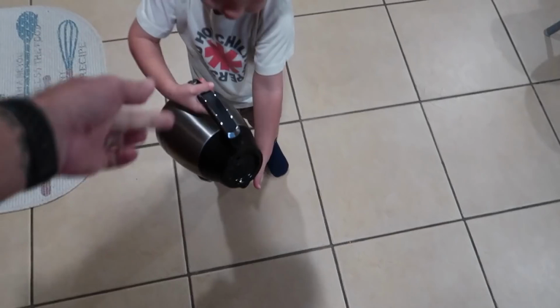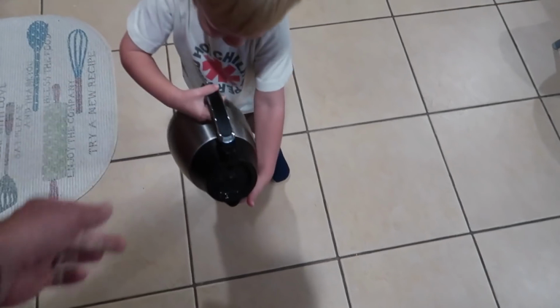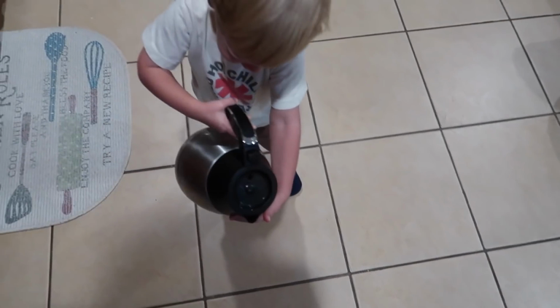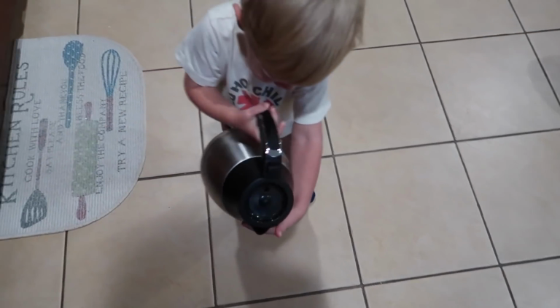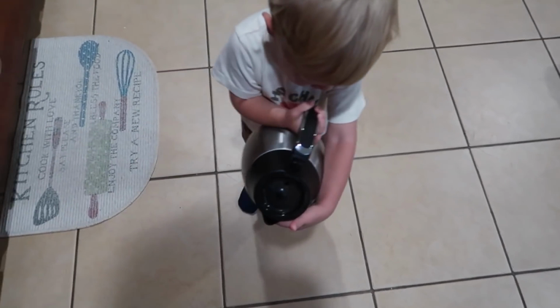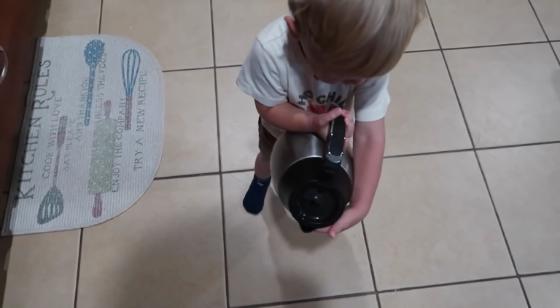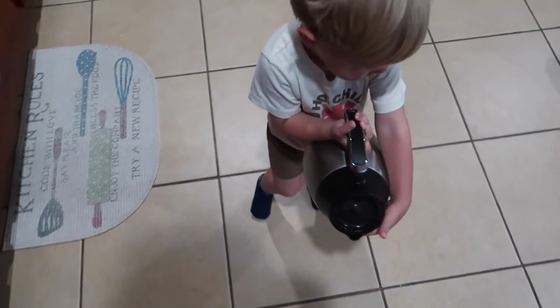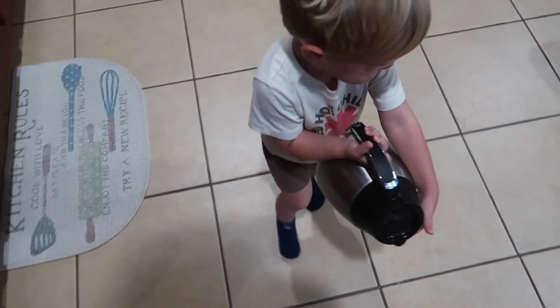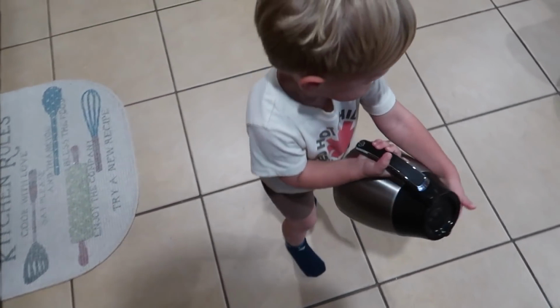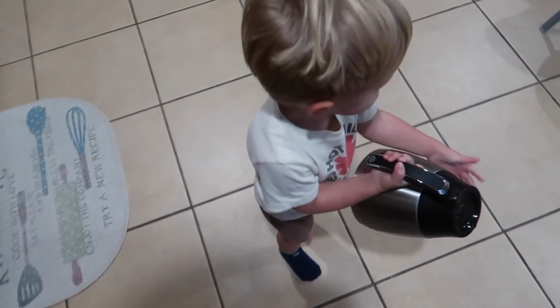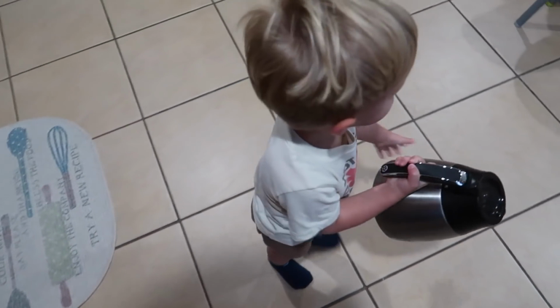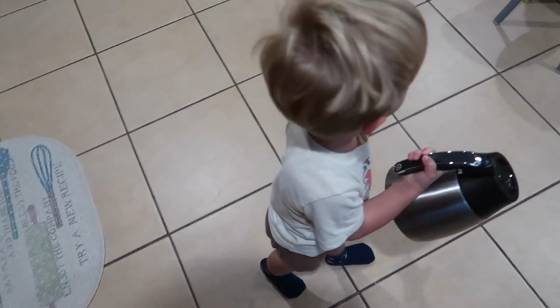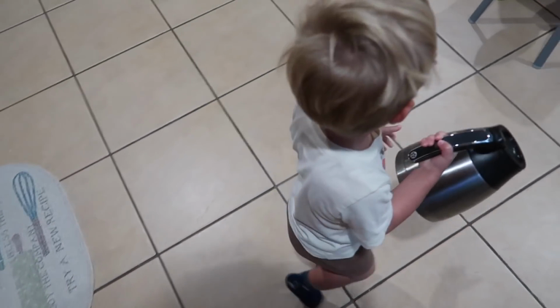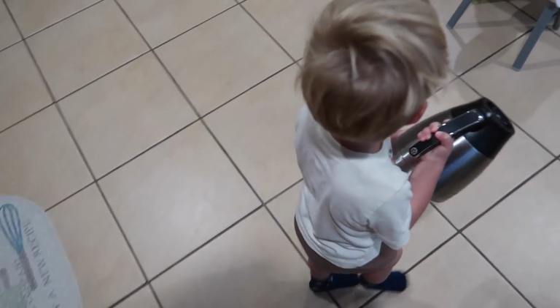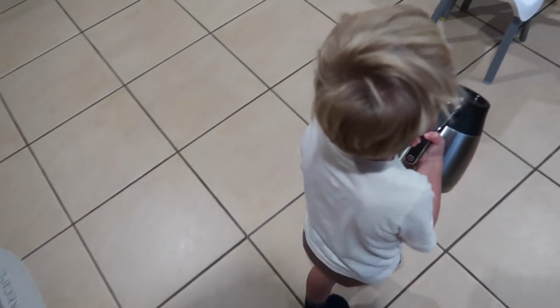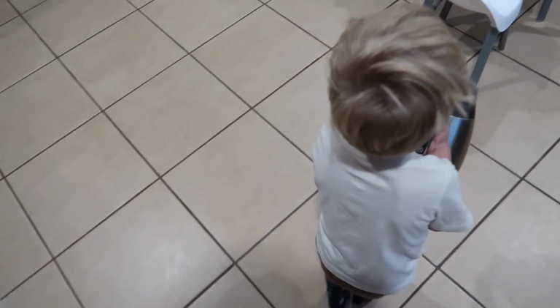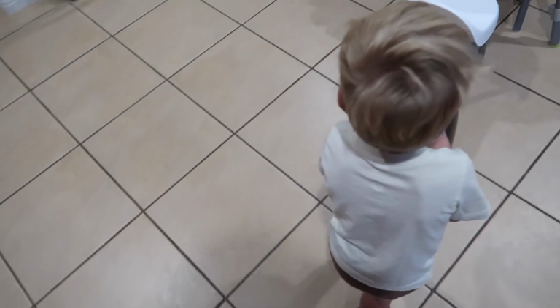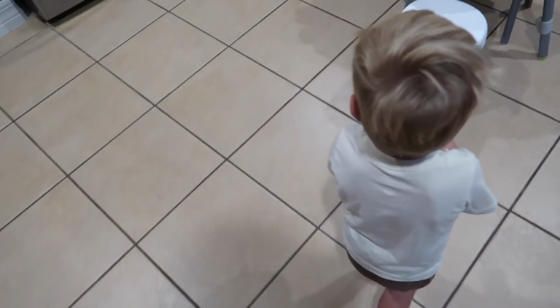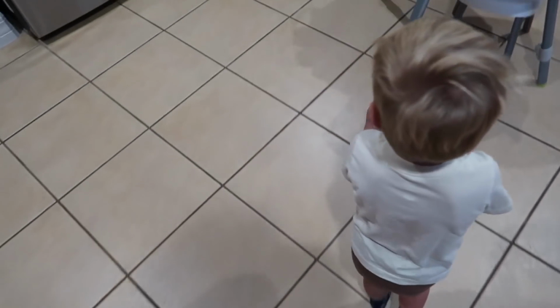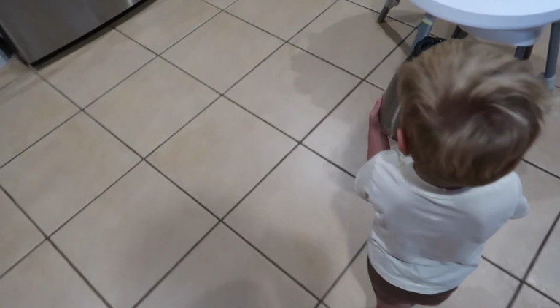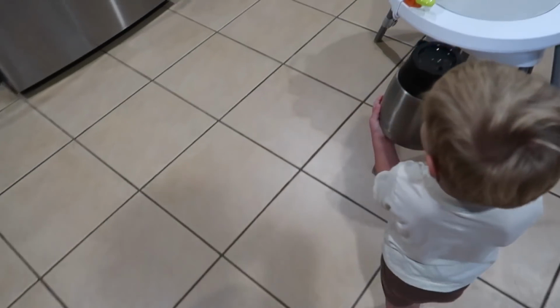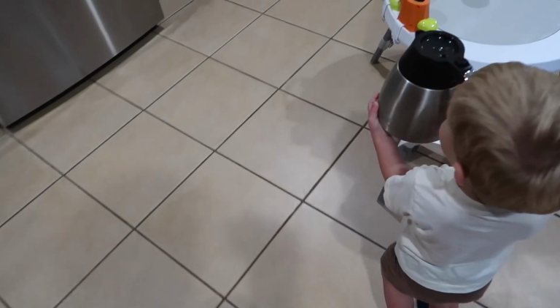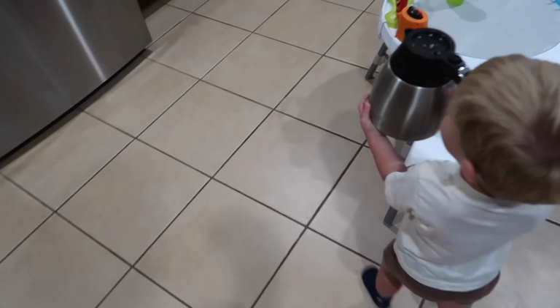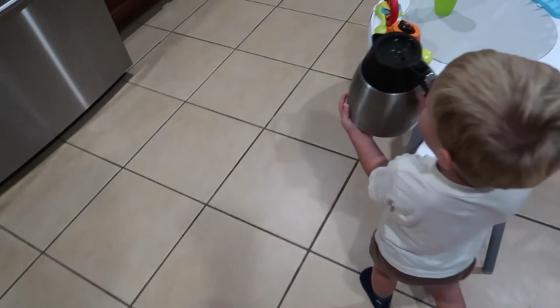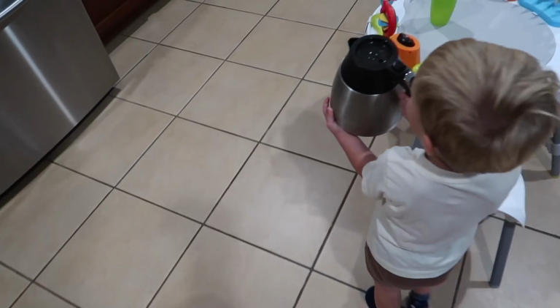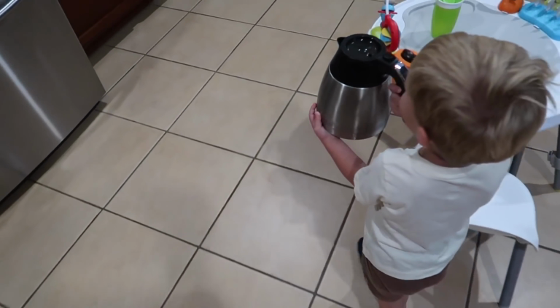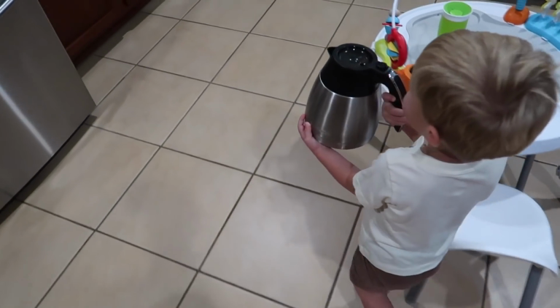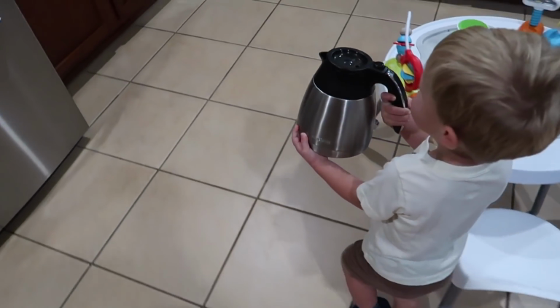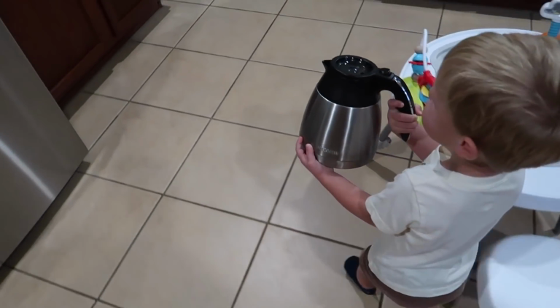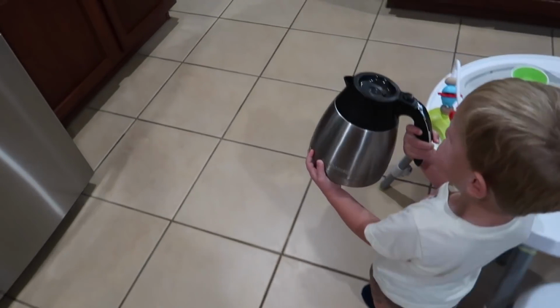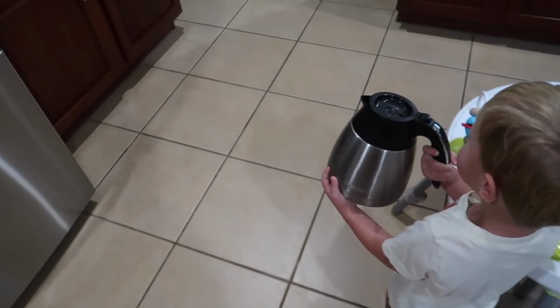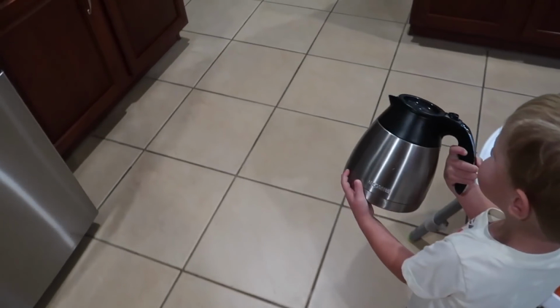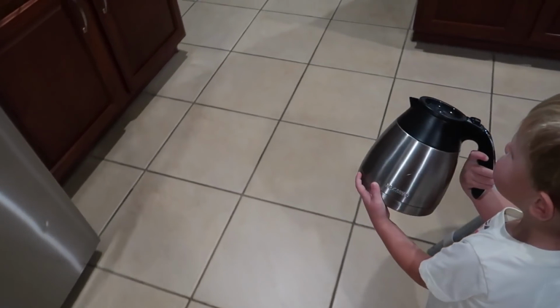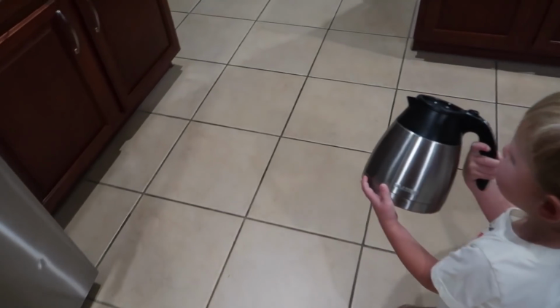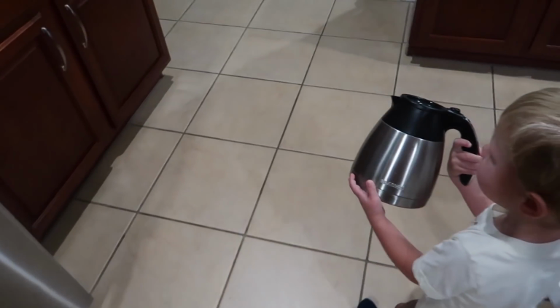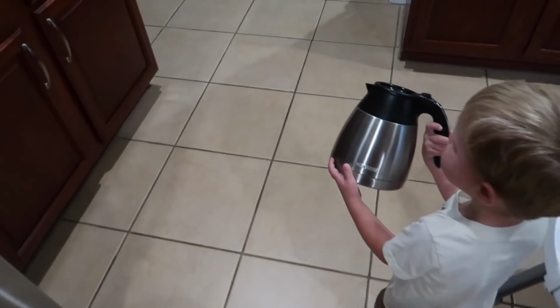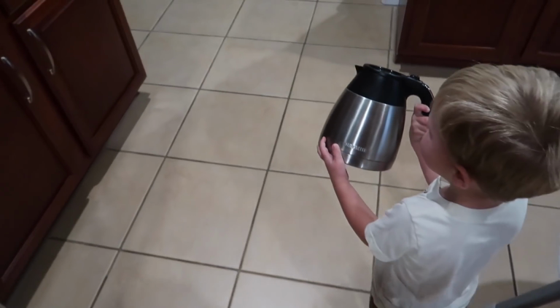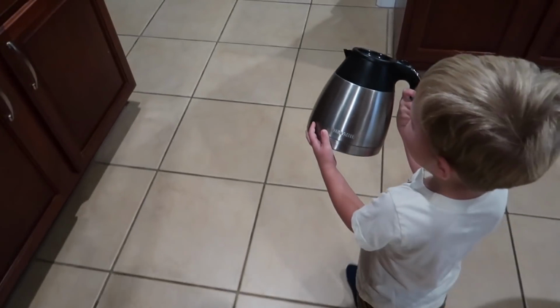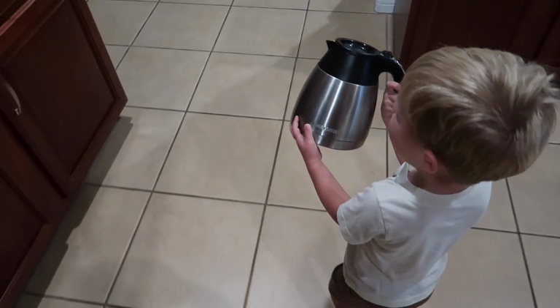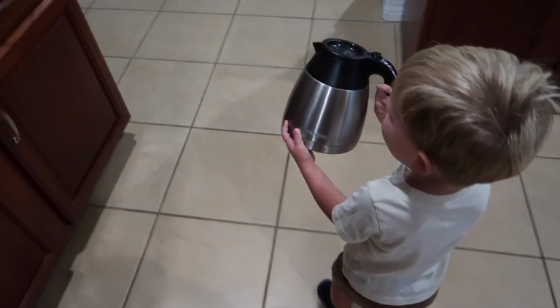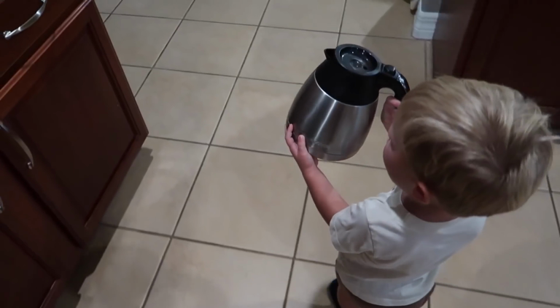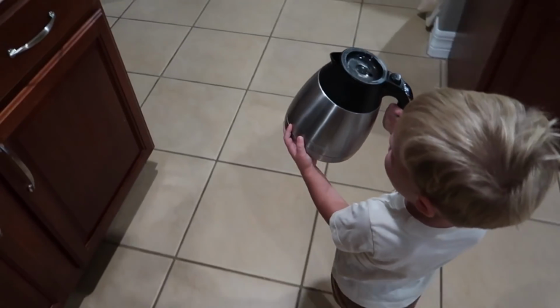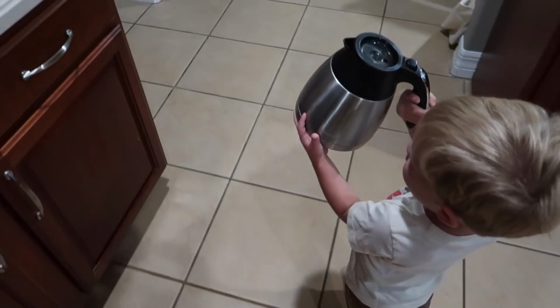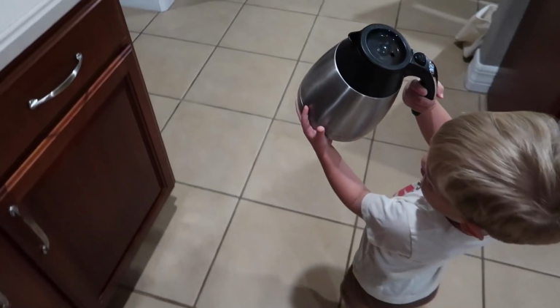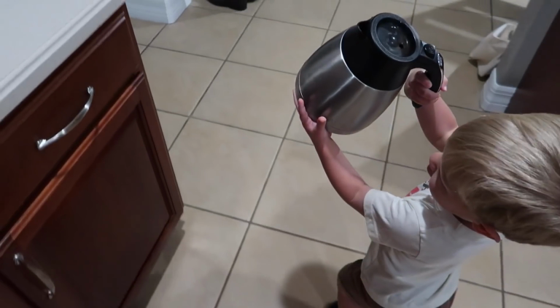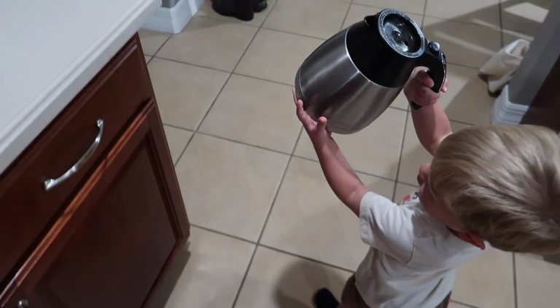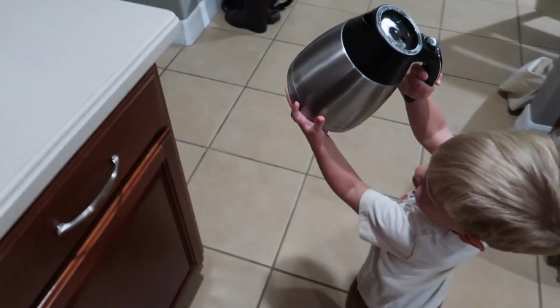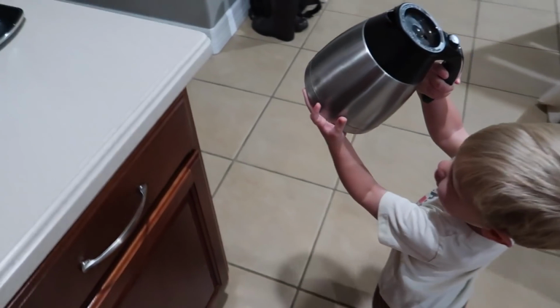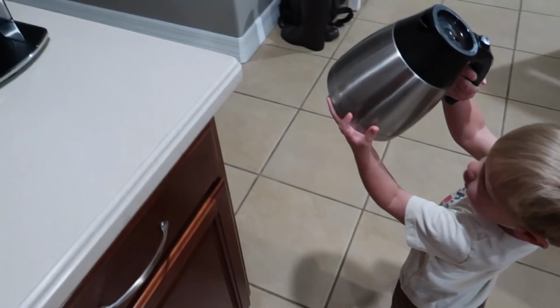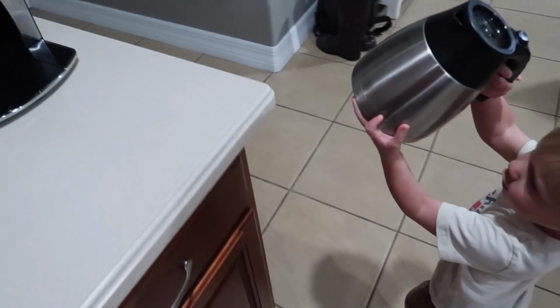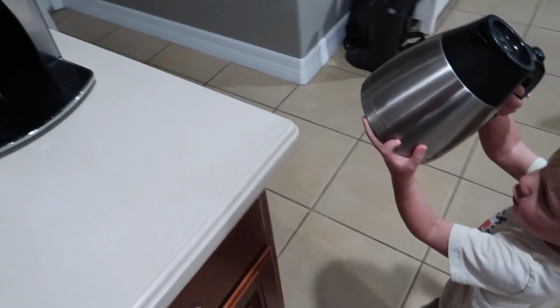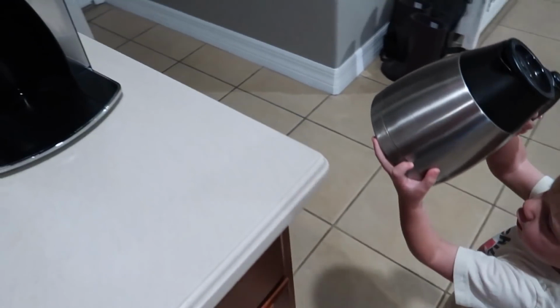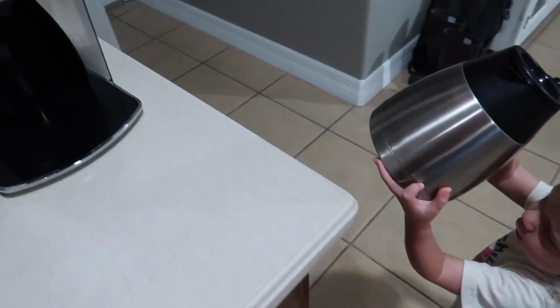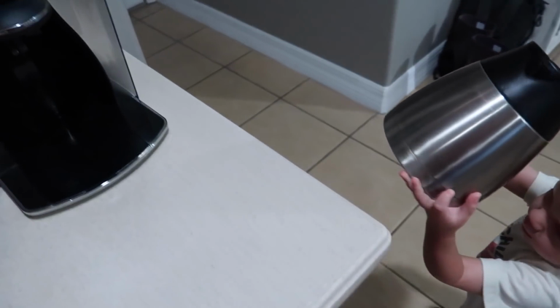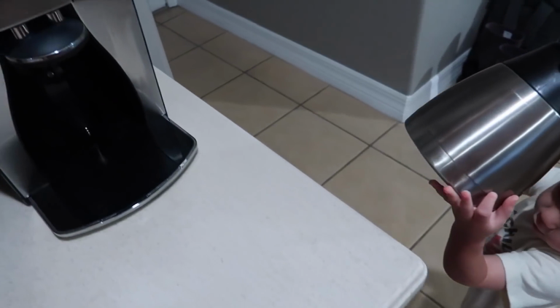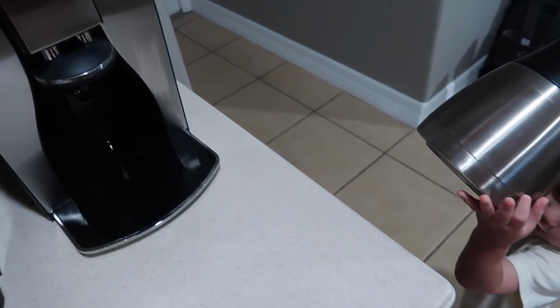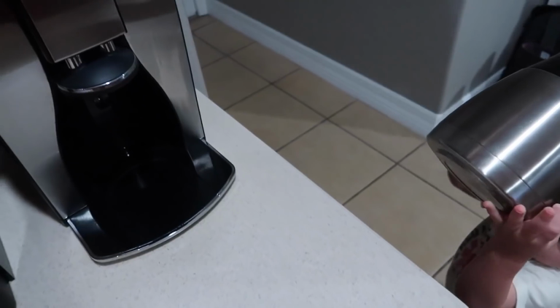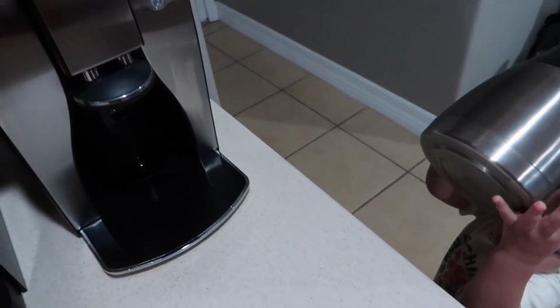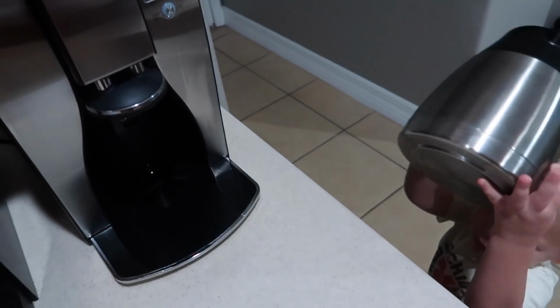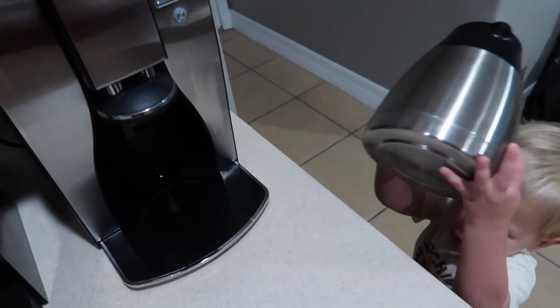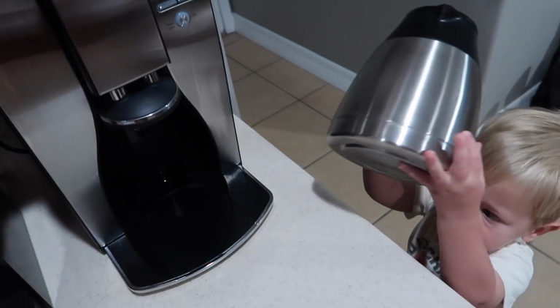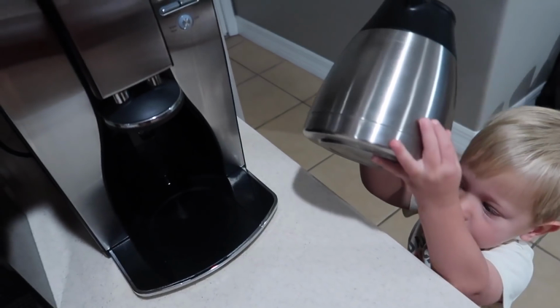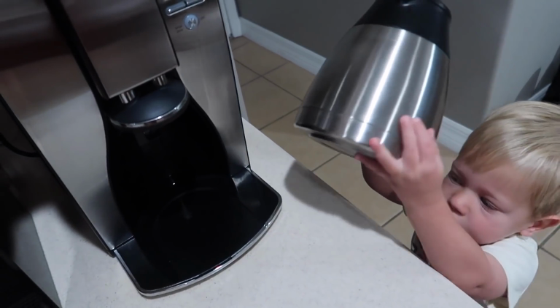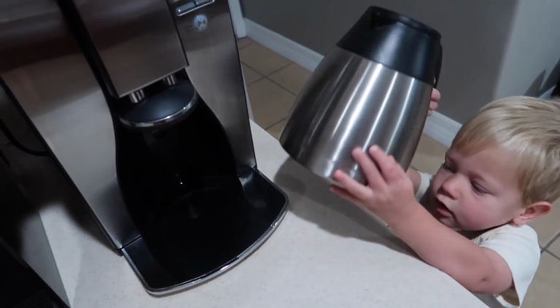And then we make my coffee together, right, buddy? Every day. We go through the same process.